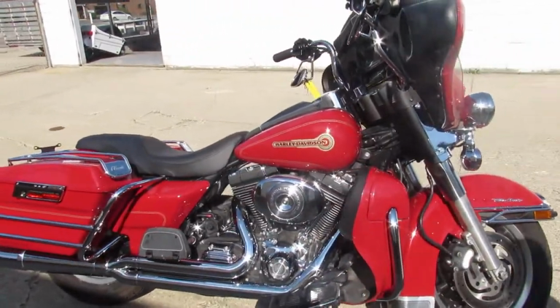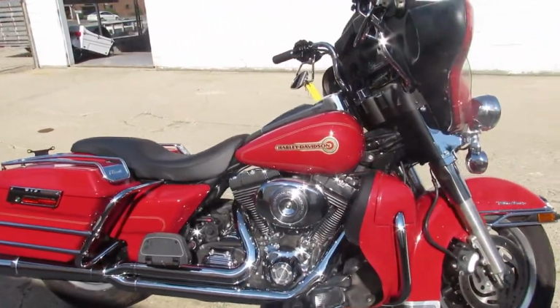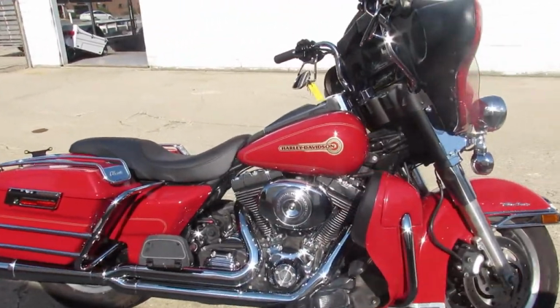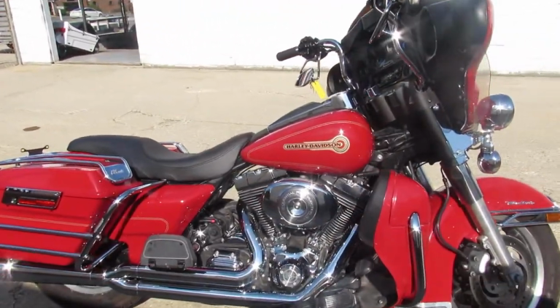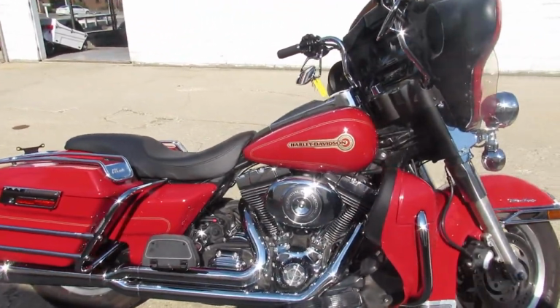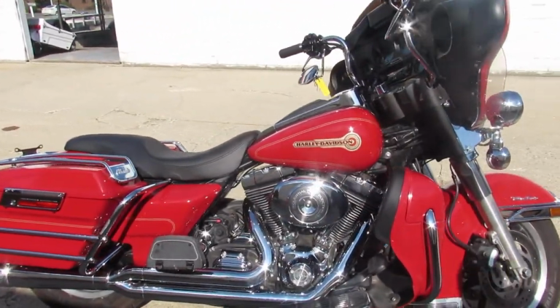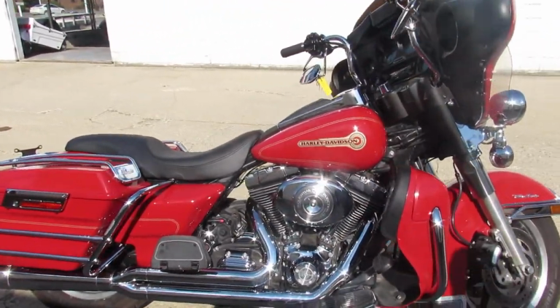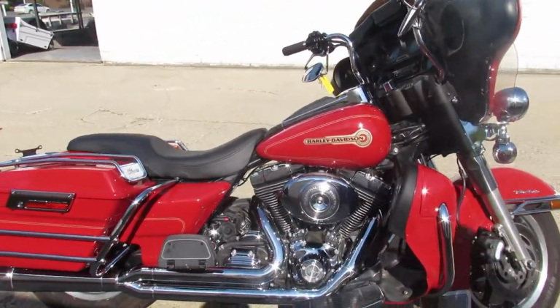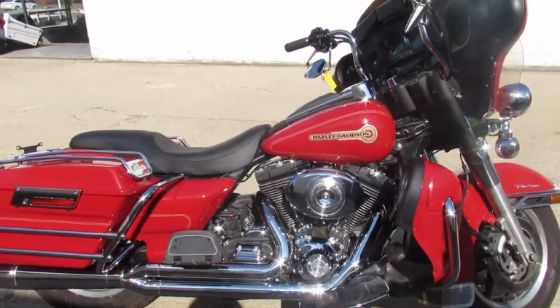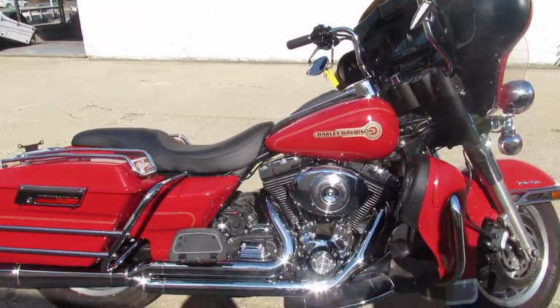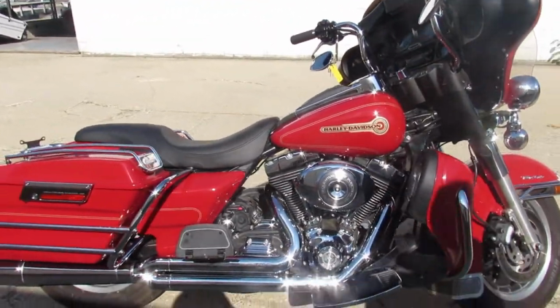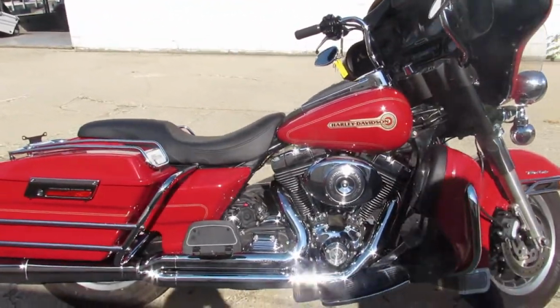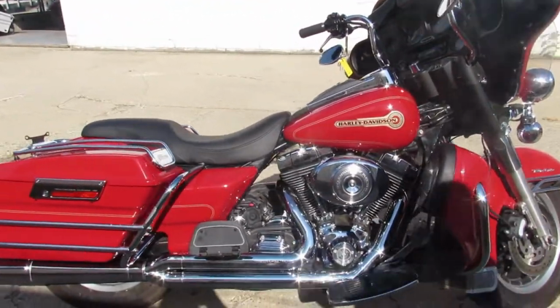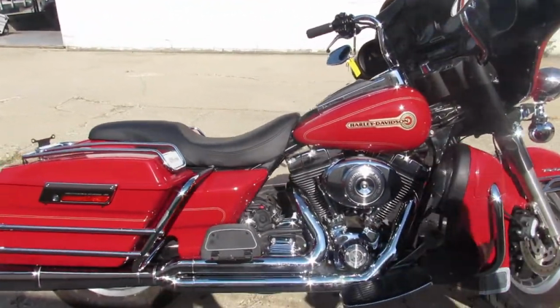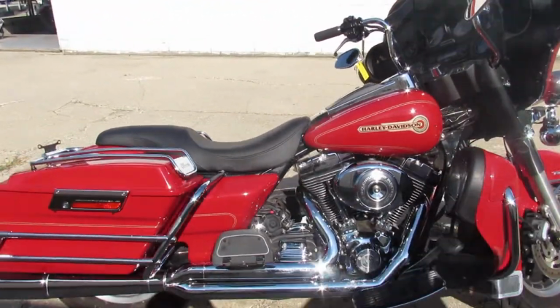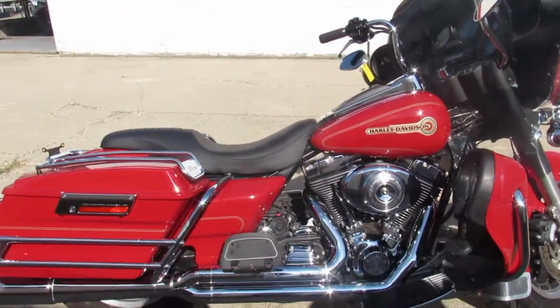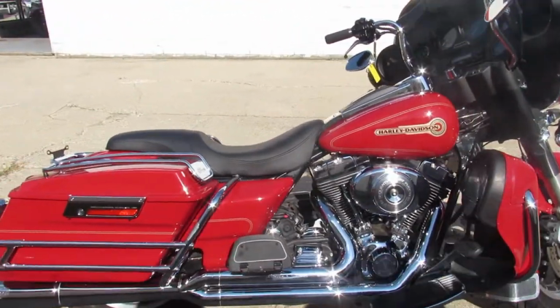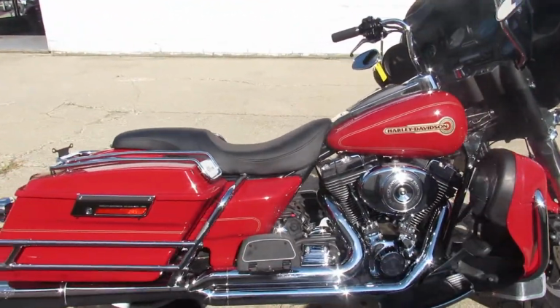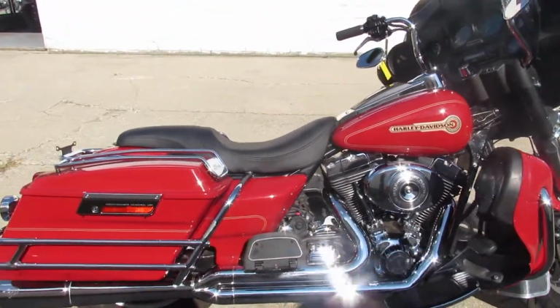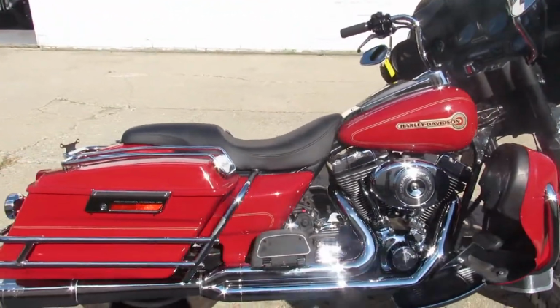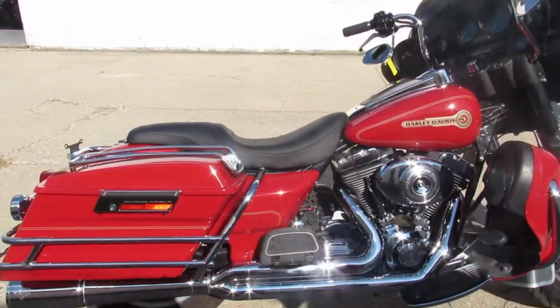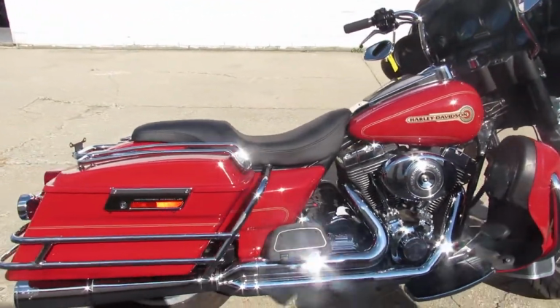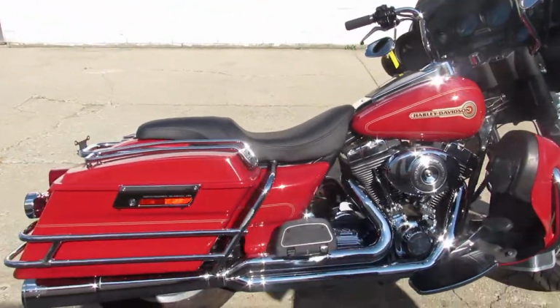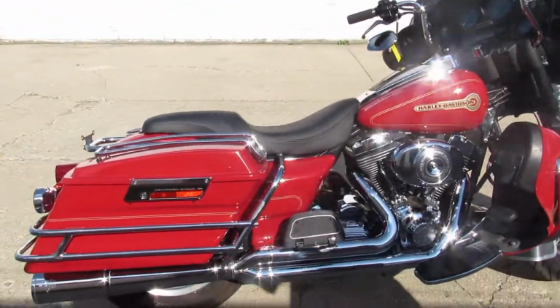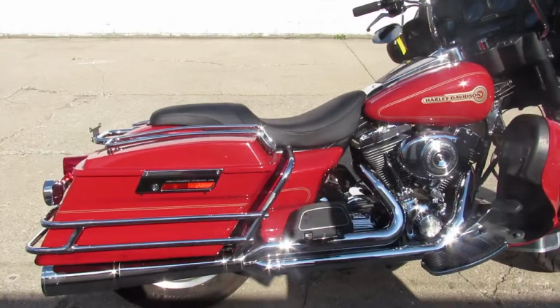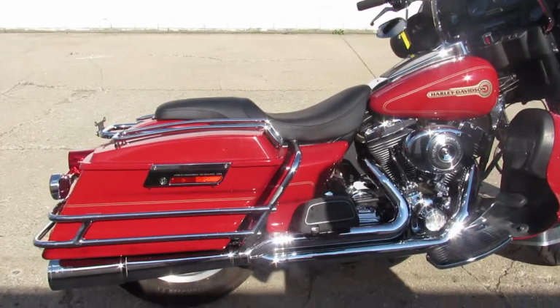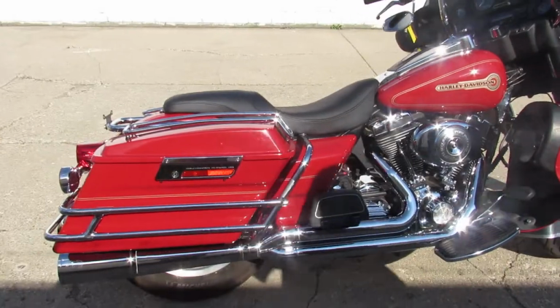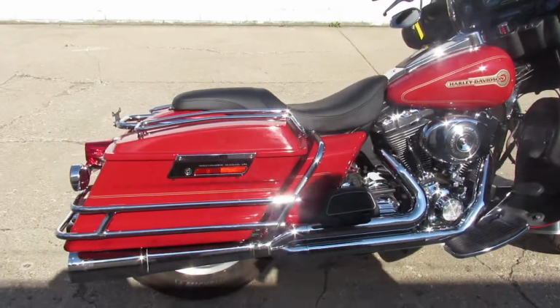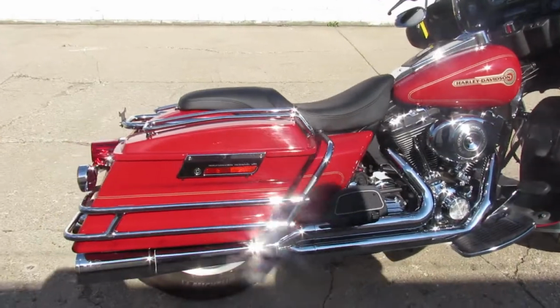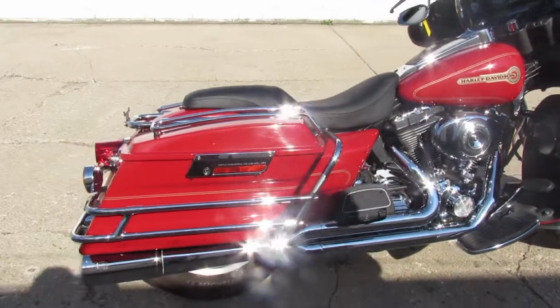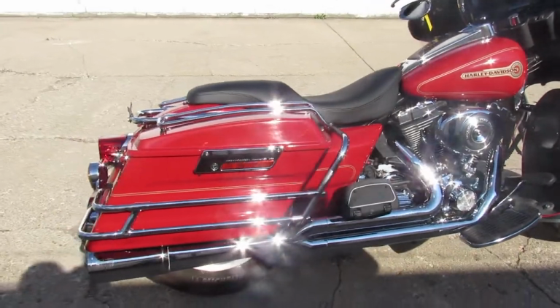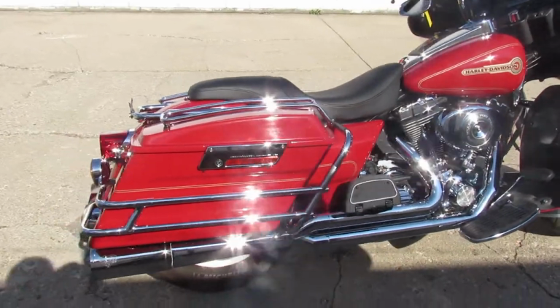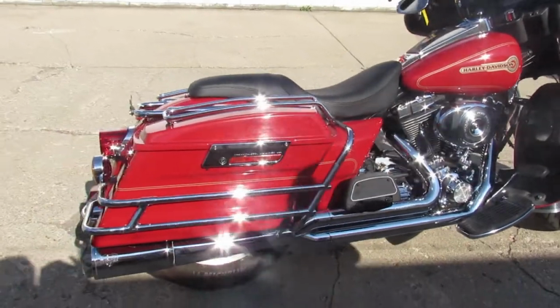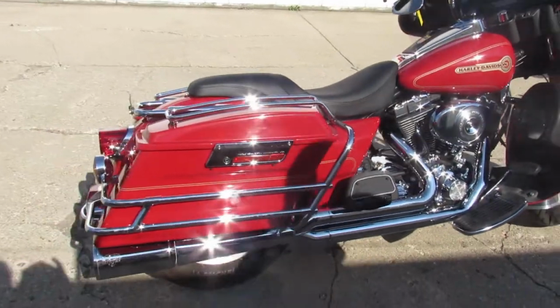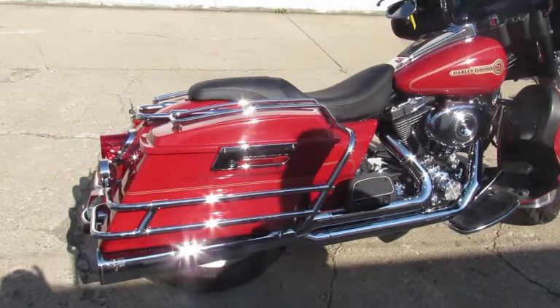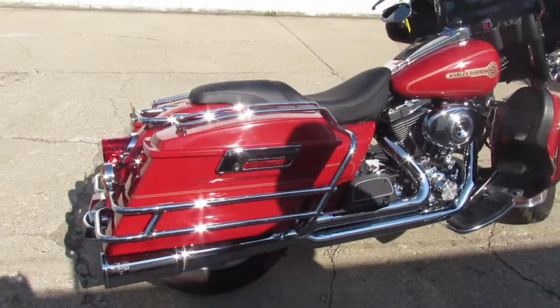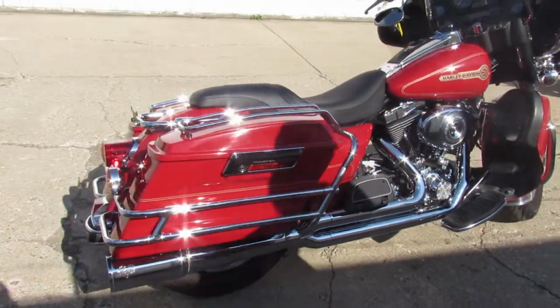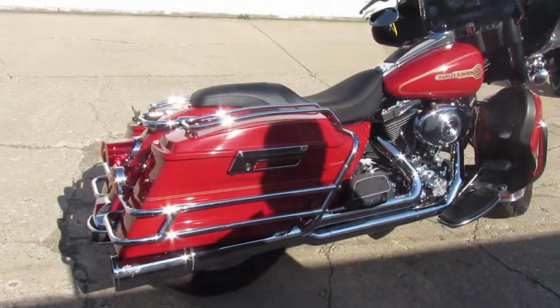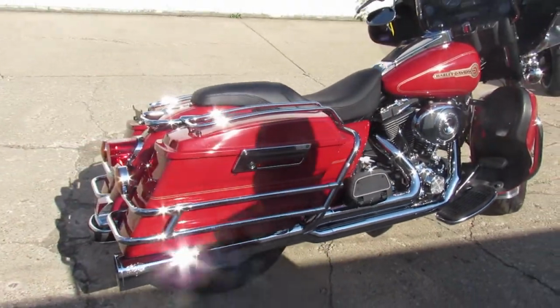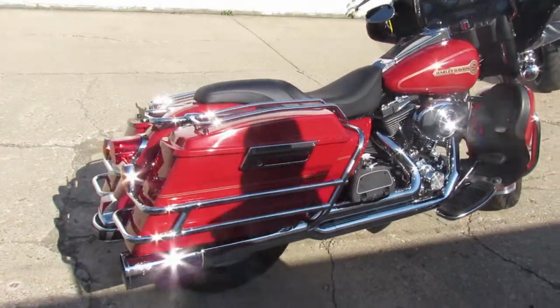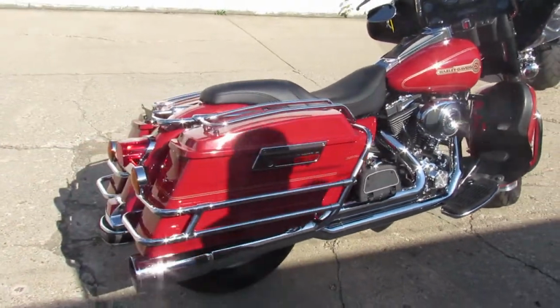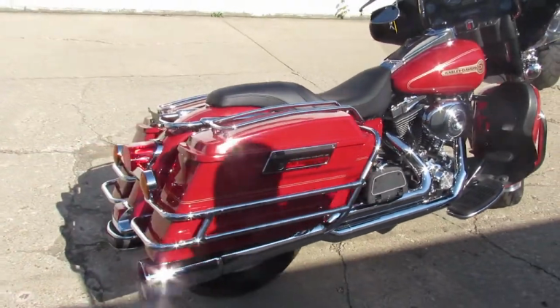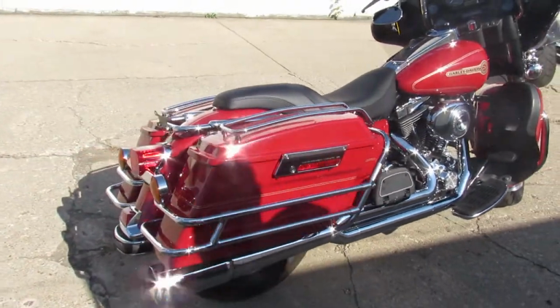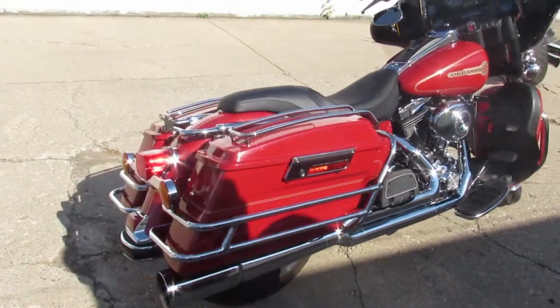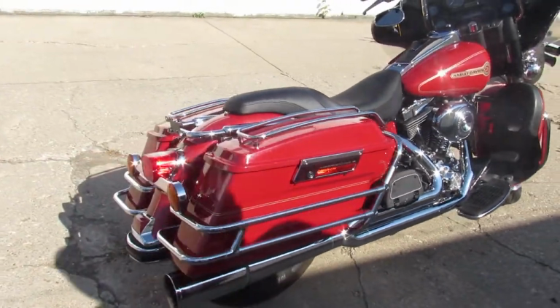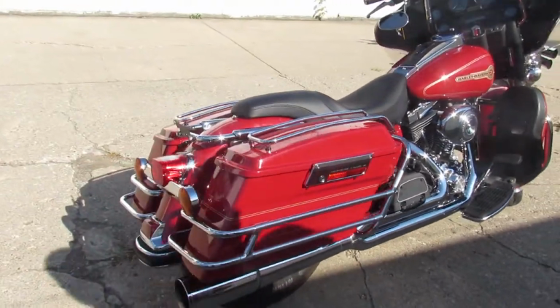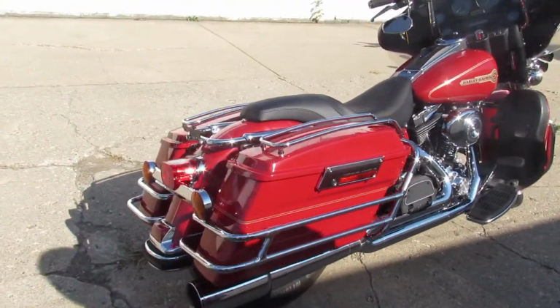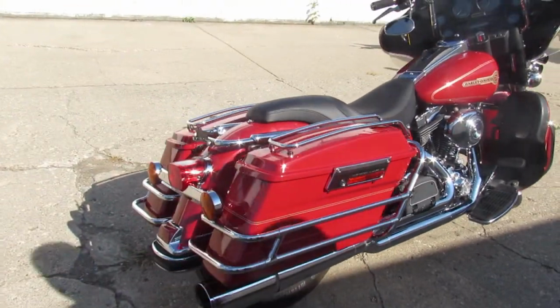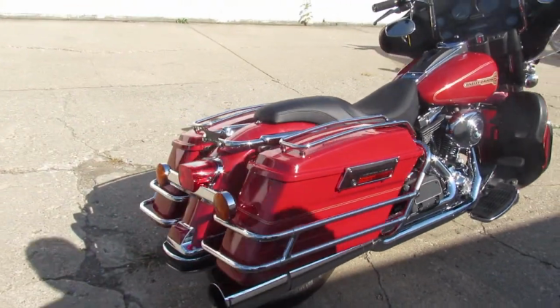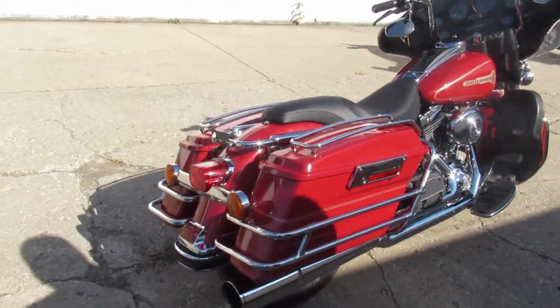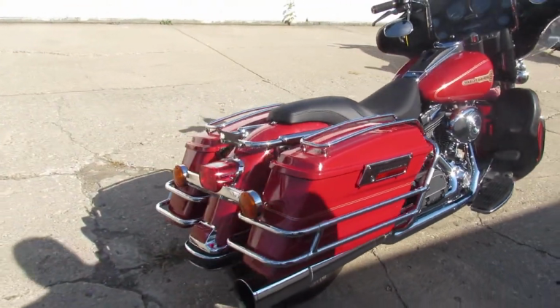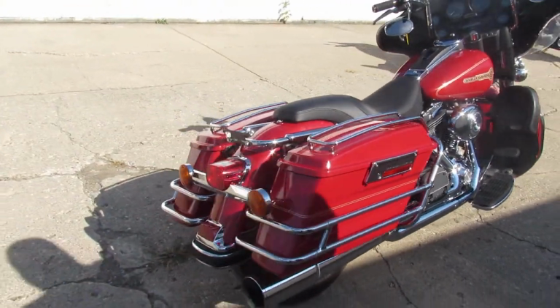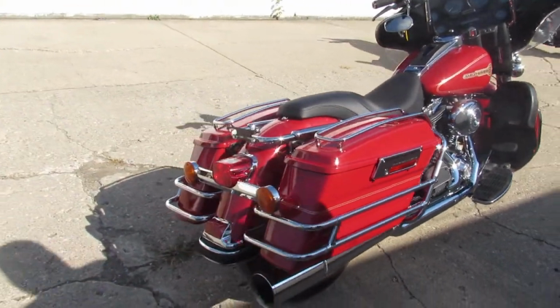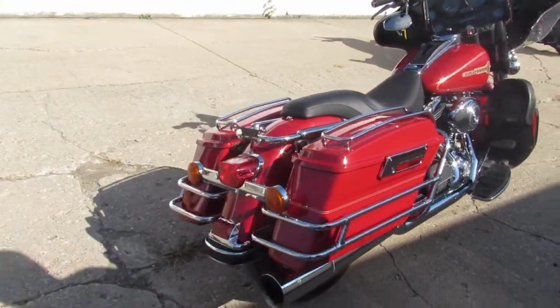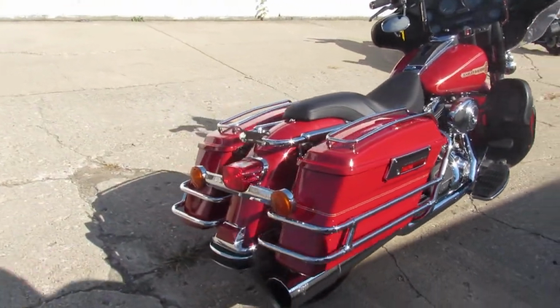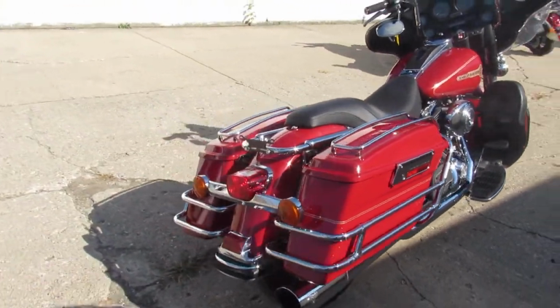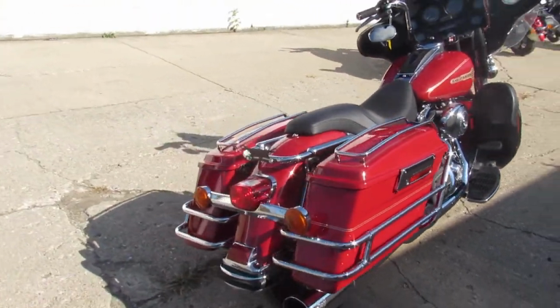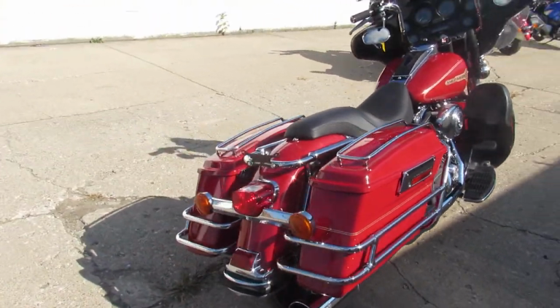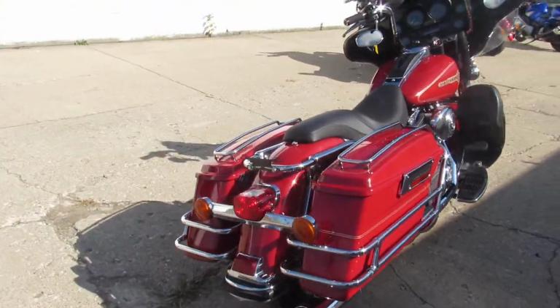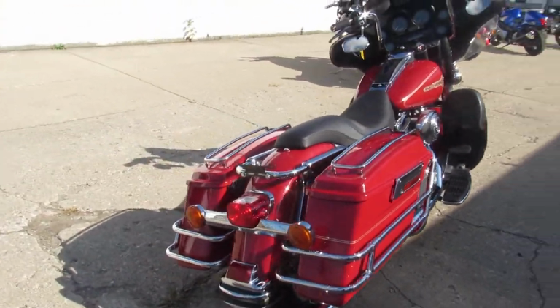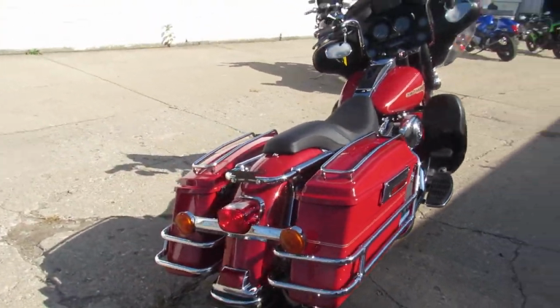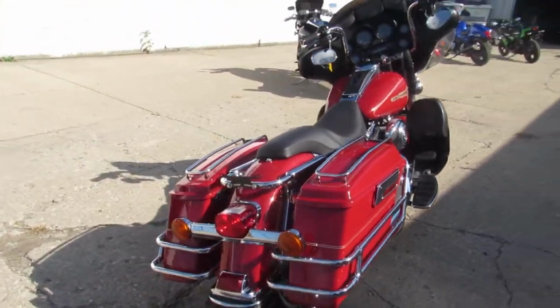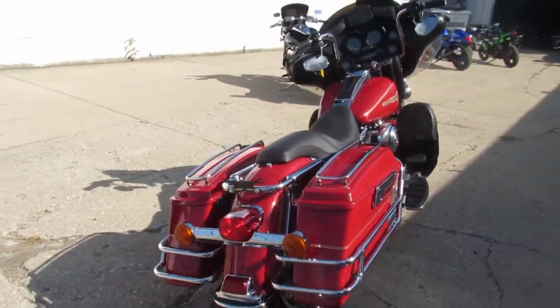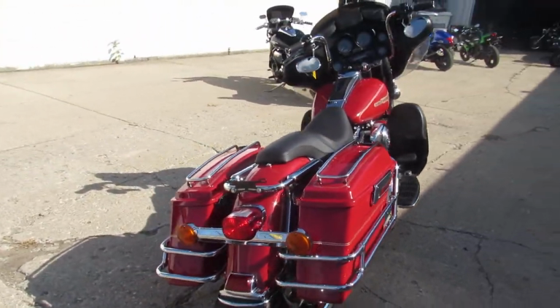Runs strong, everything works, and the Vance and Hines exhausts sound great guys. Just serviced at the dealership, inspected, all the fluids have been changed — this one's ready to ride.